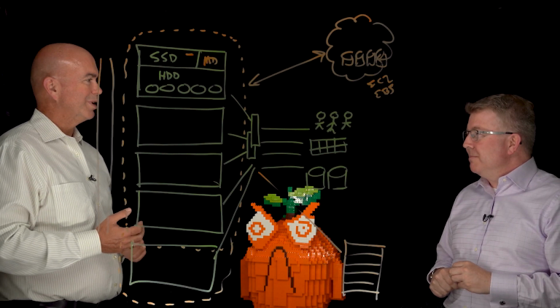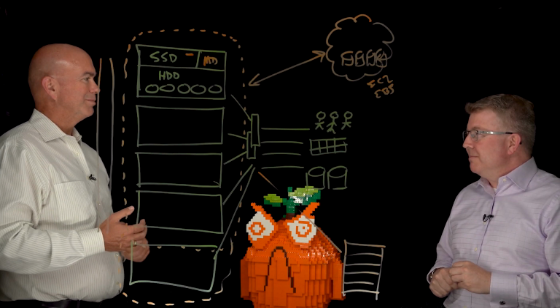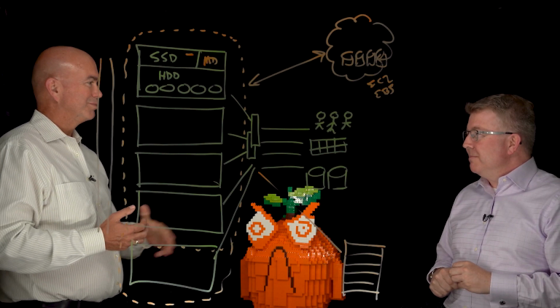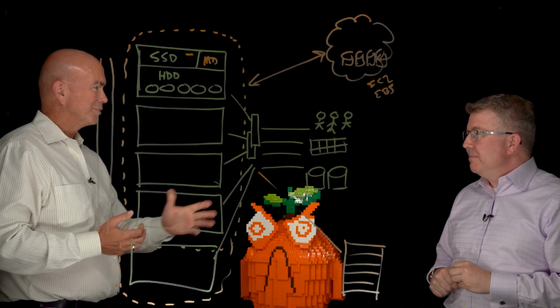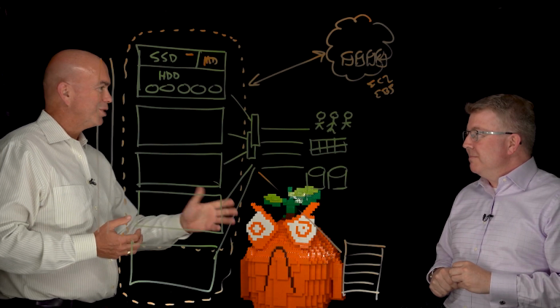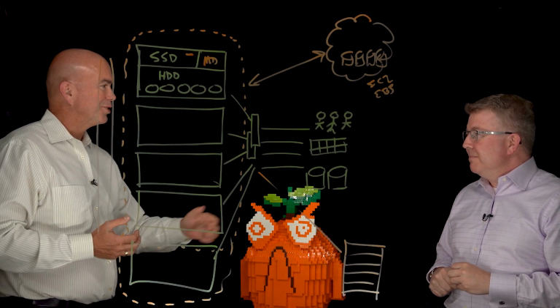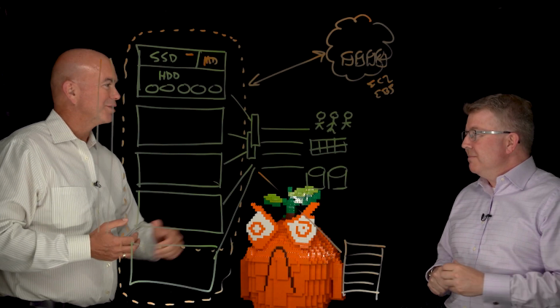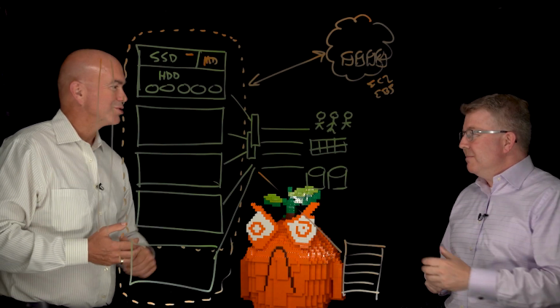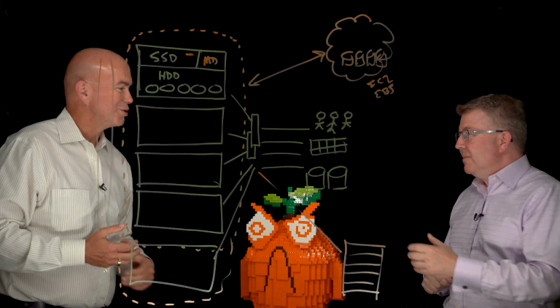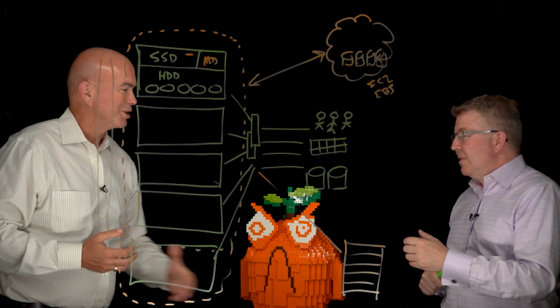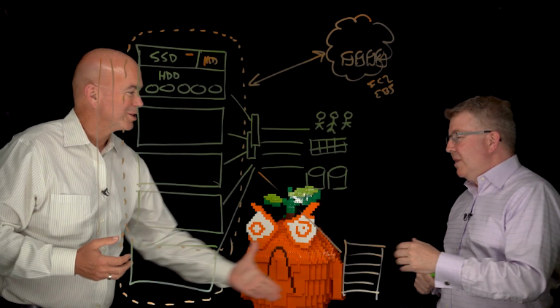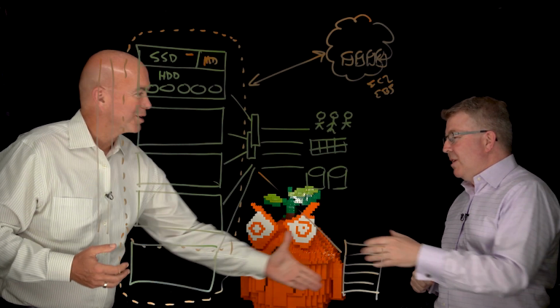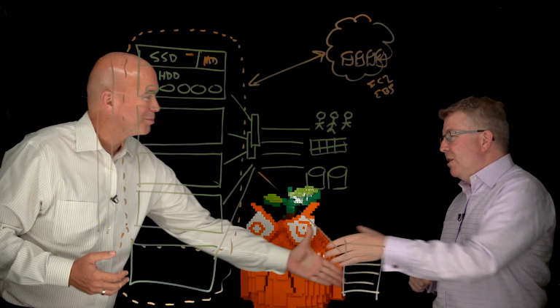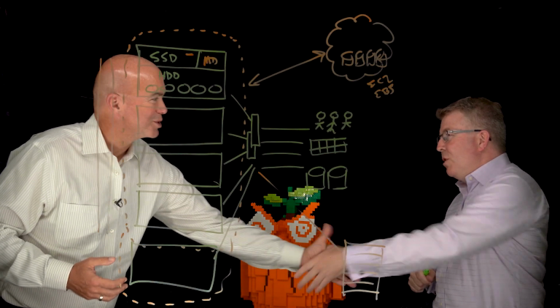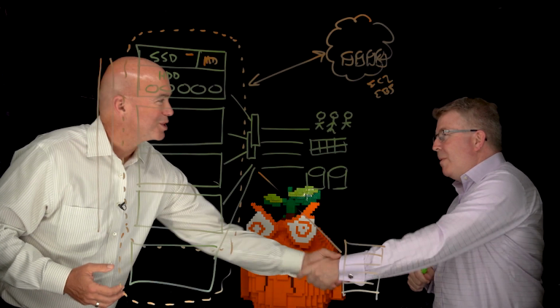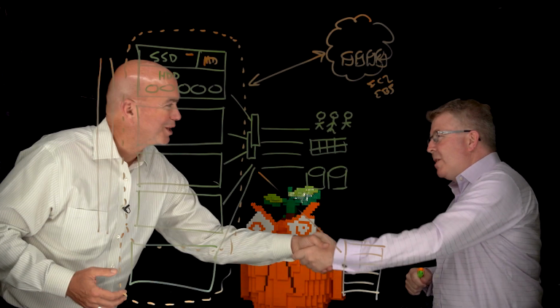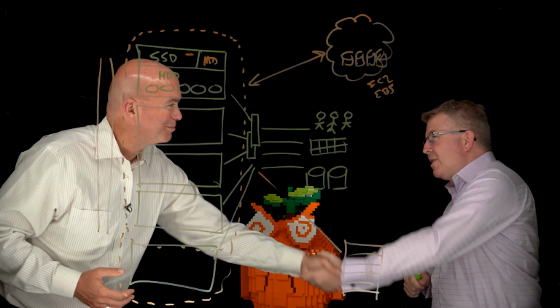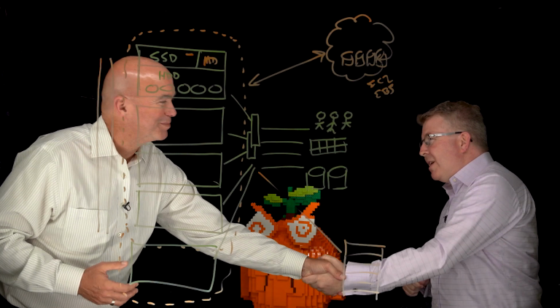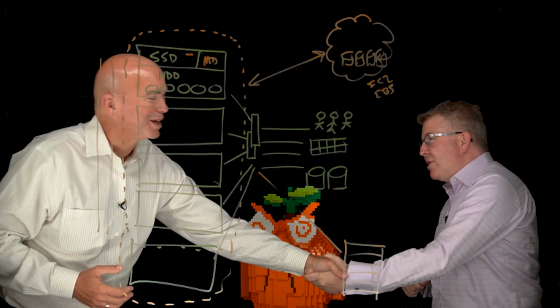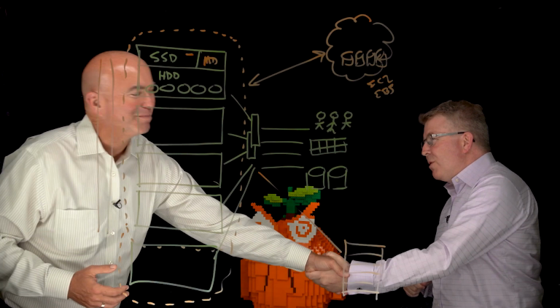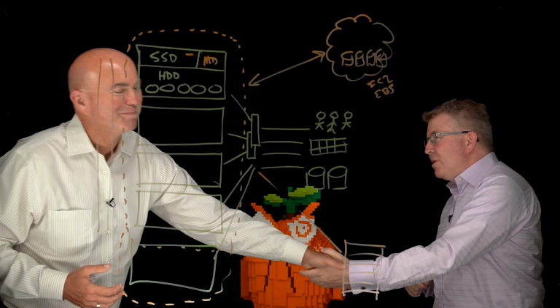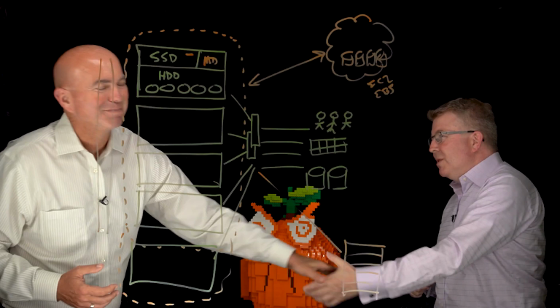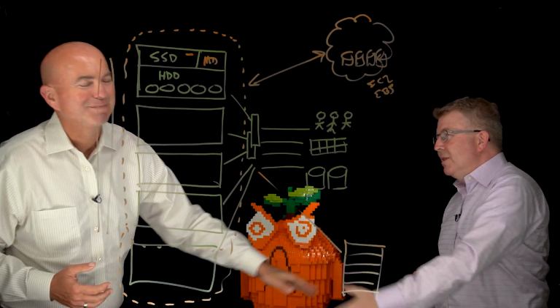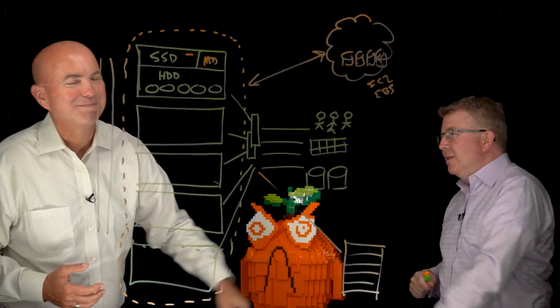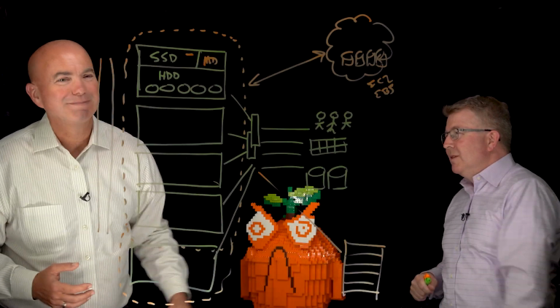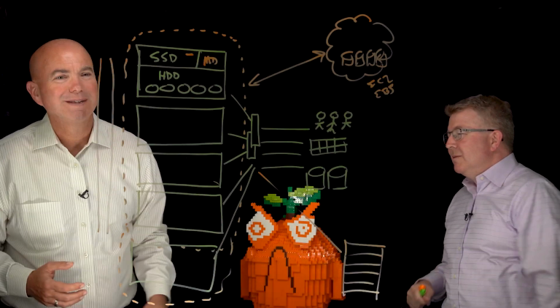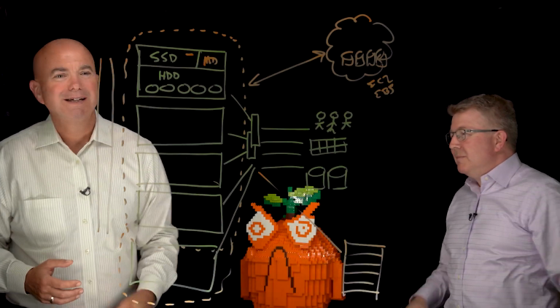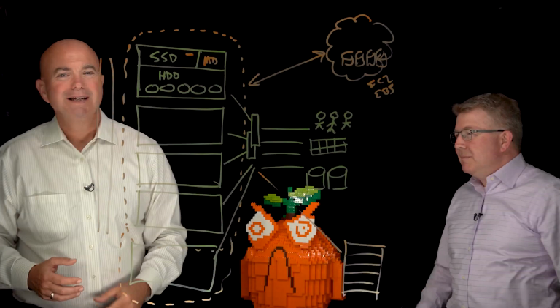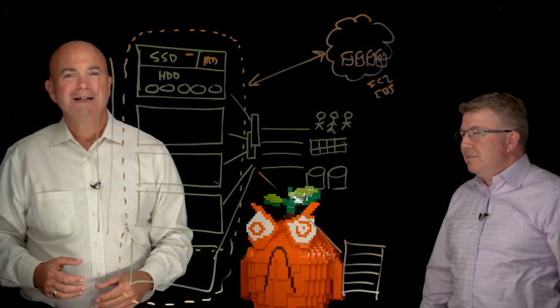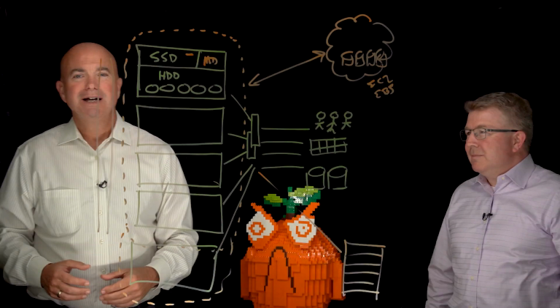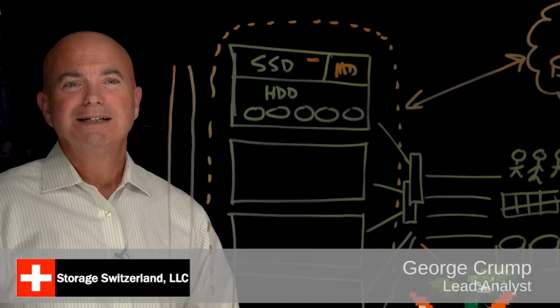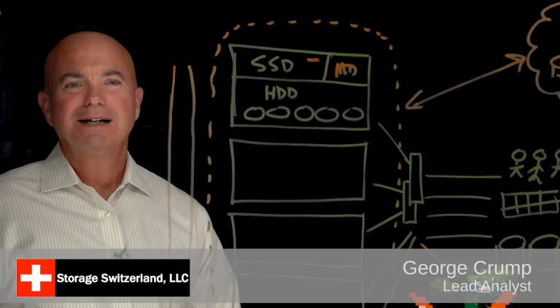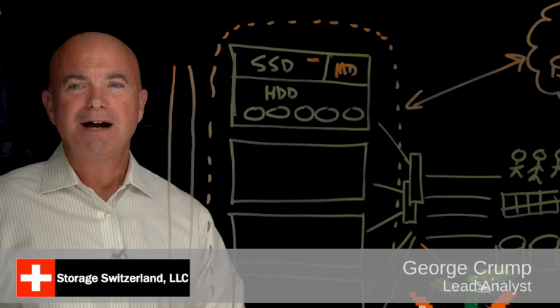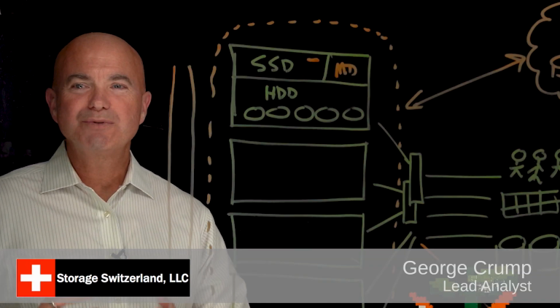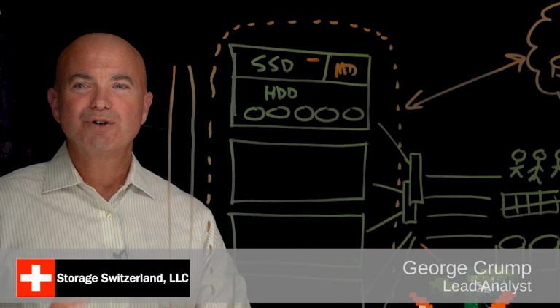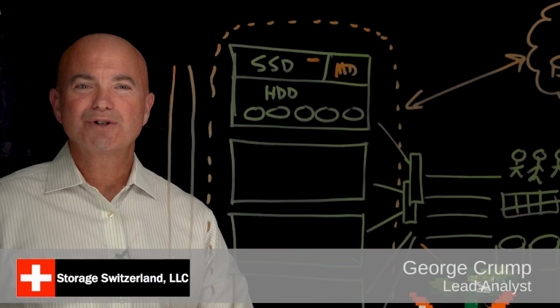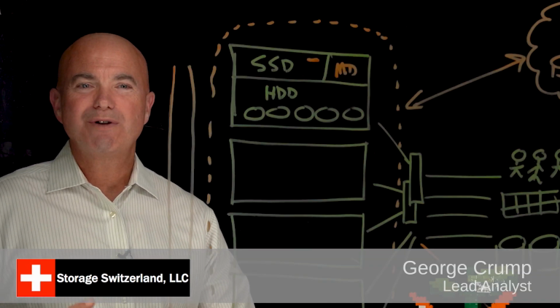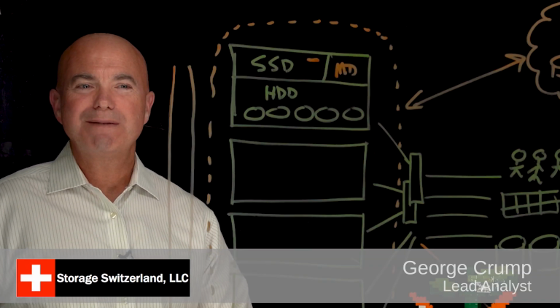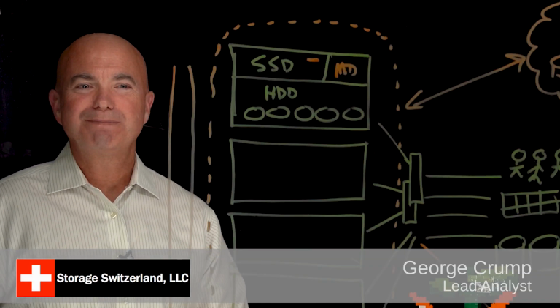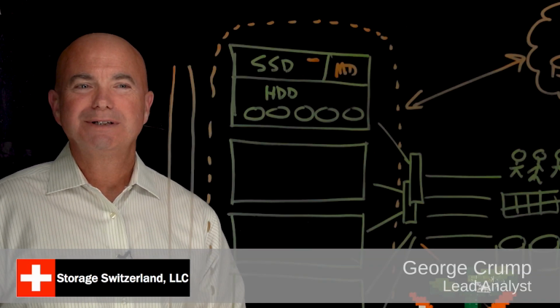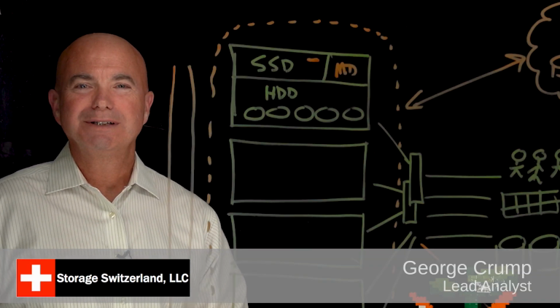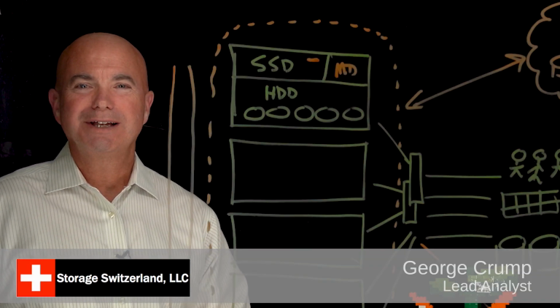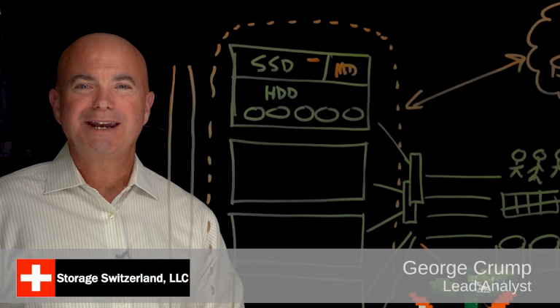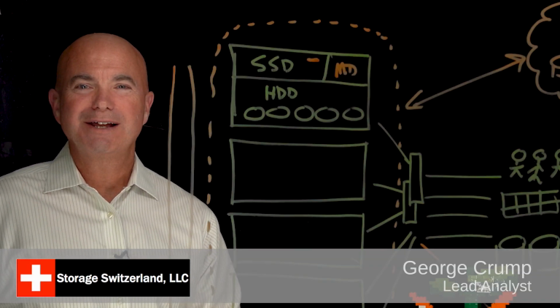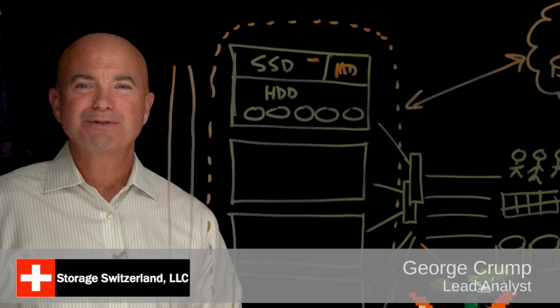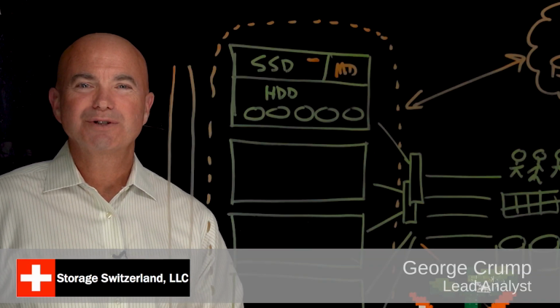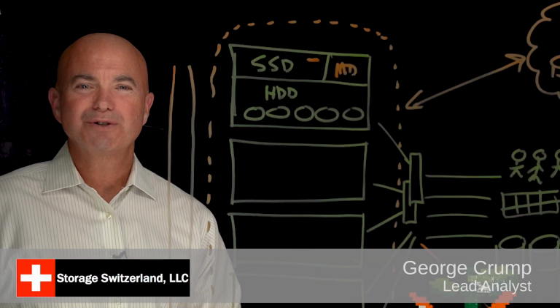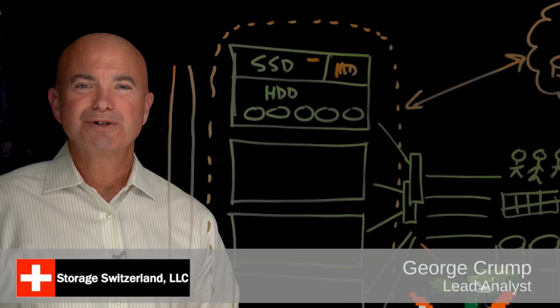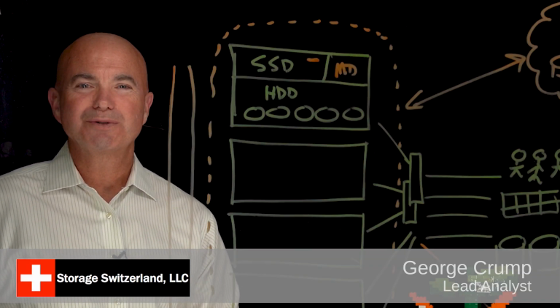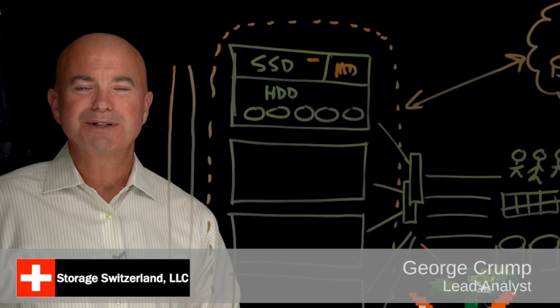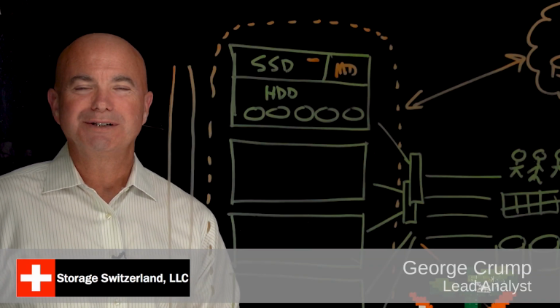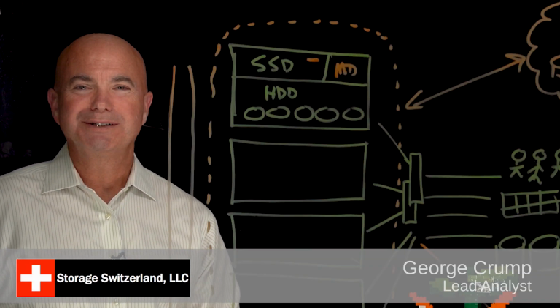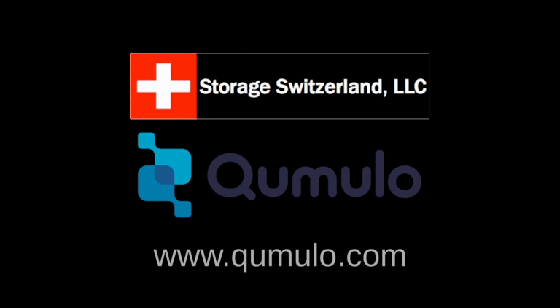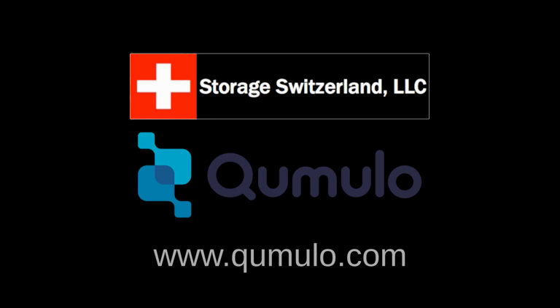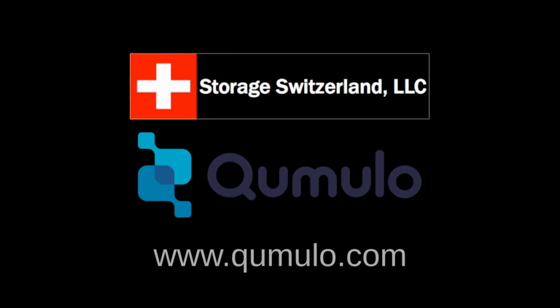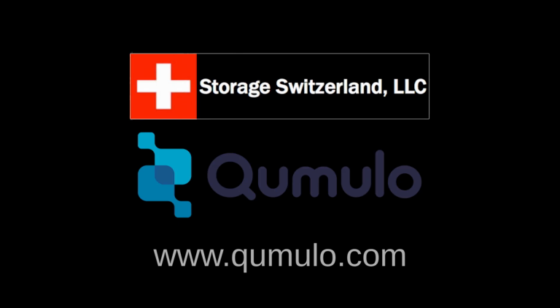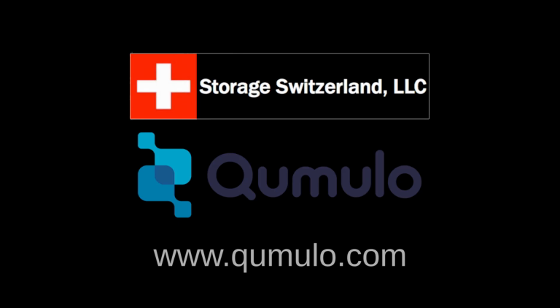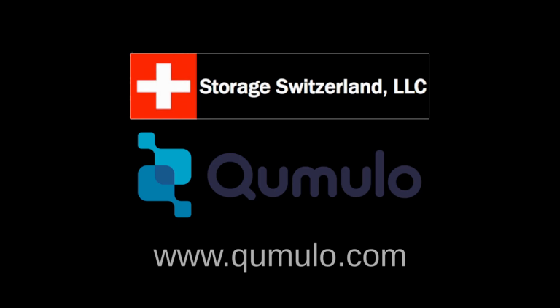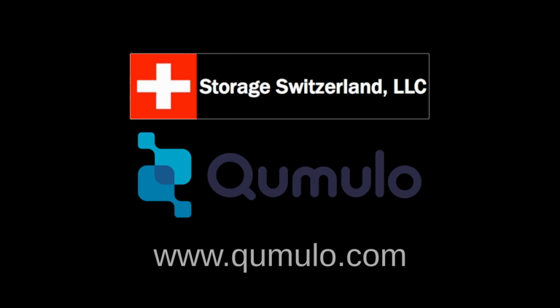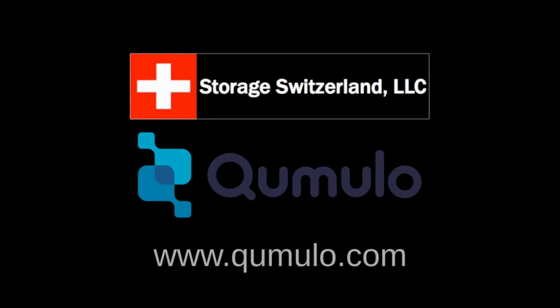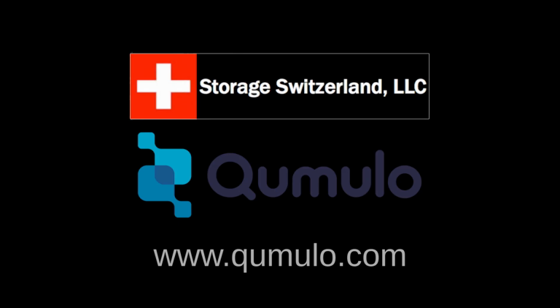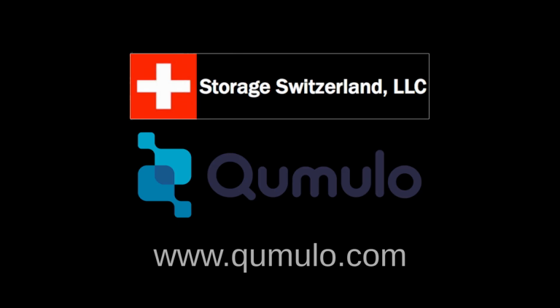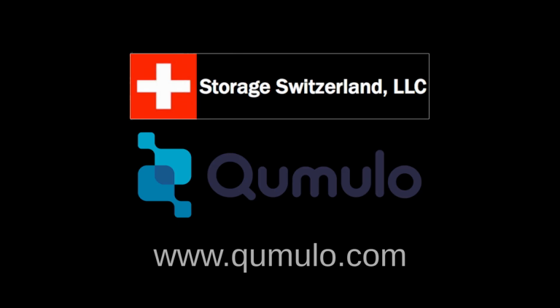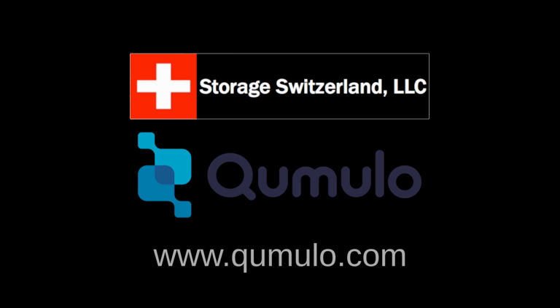Well, thanks for joining us, Eric. Appreciate it. Thanks, George. I'm George Crump, lead analyst at Storage Switzerland. Thank you.